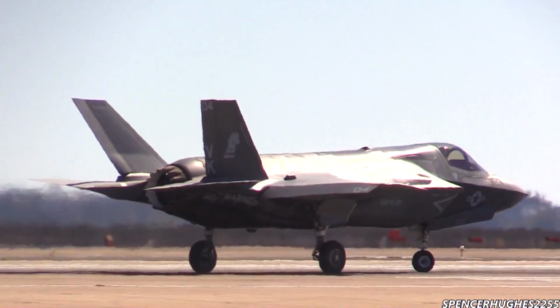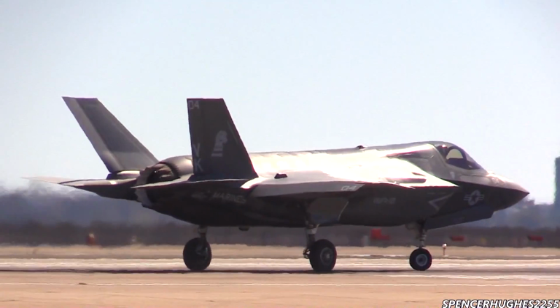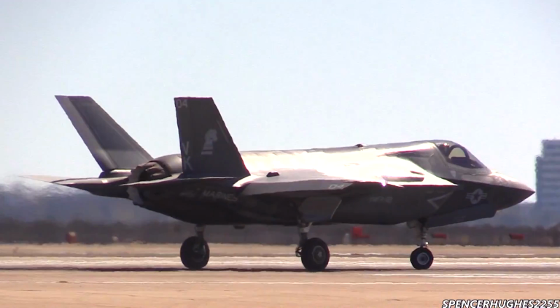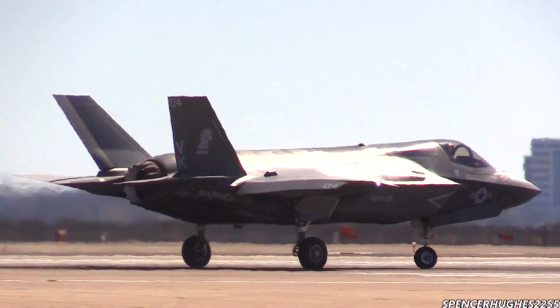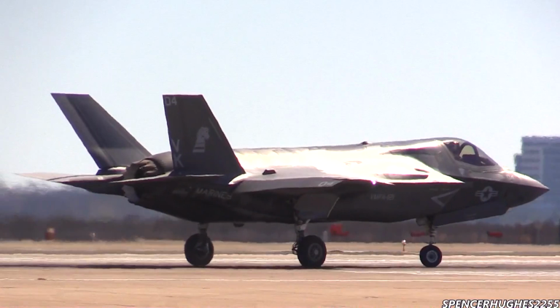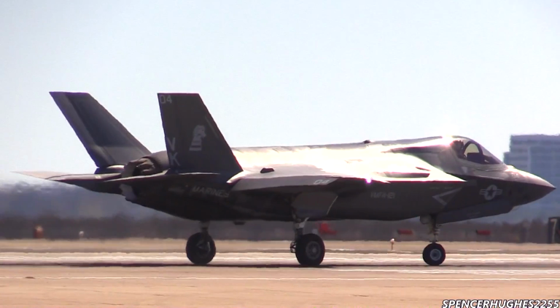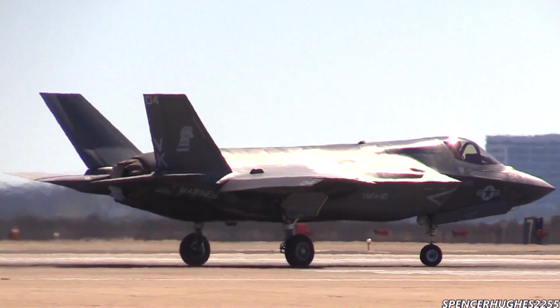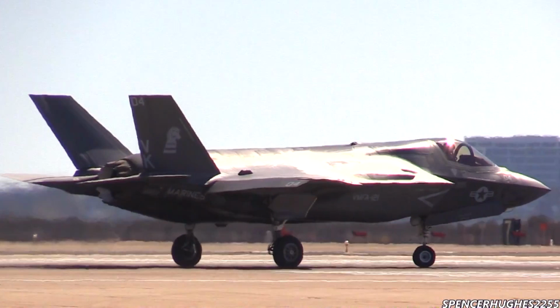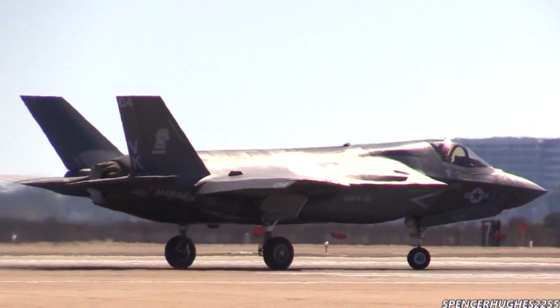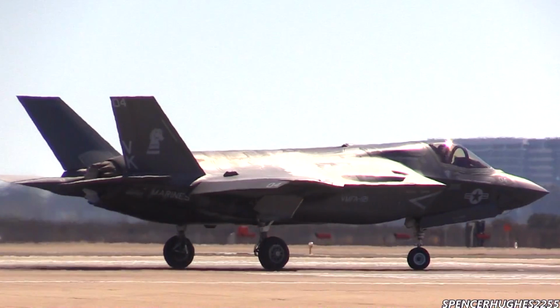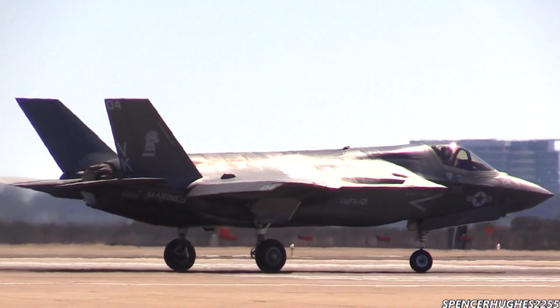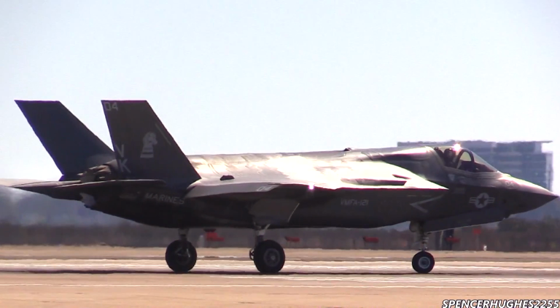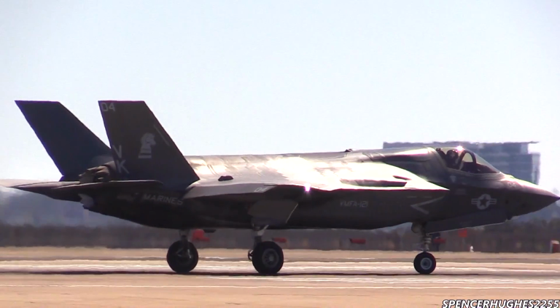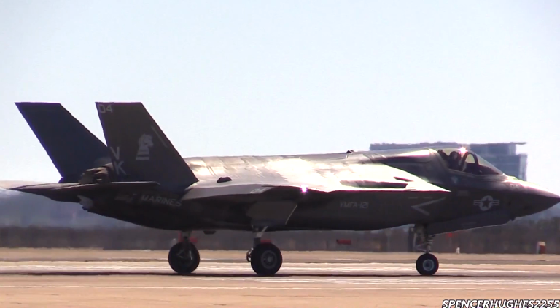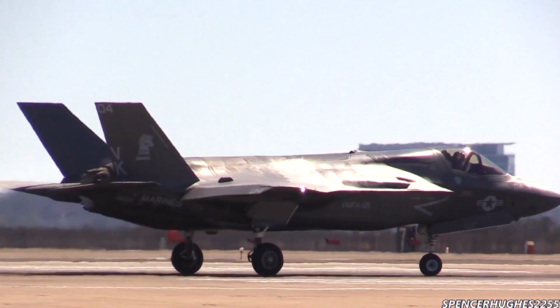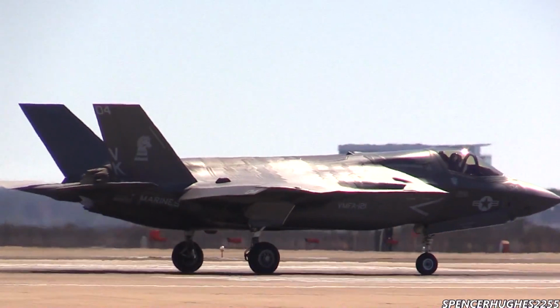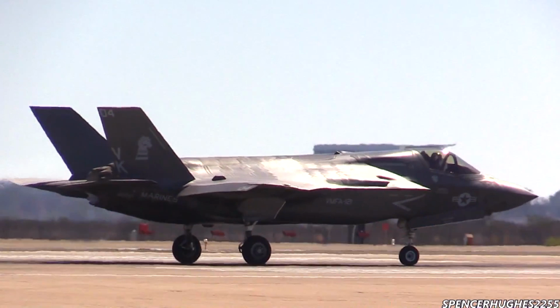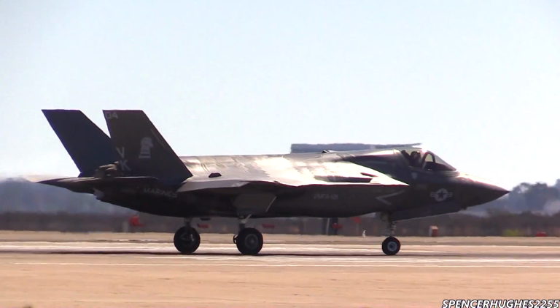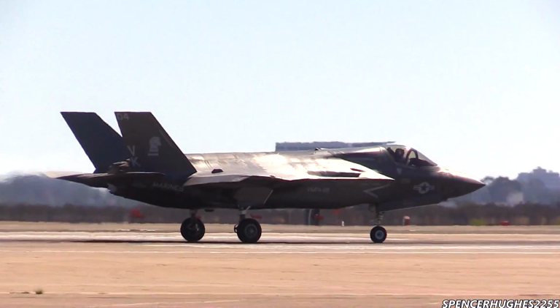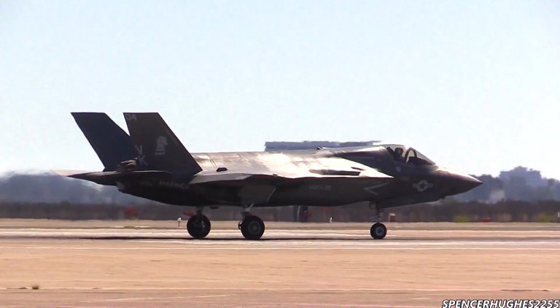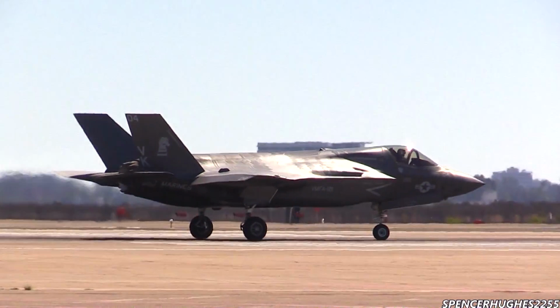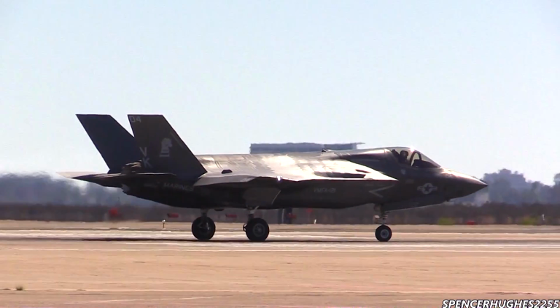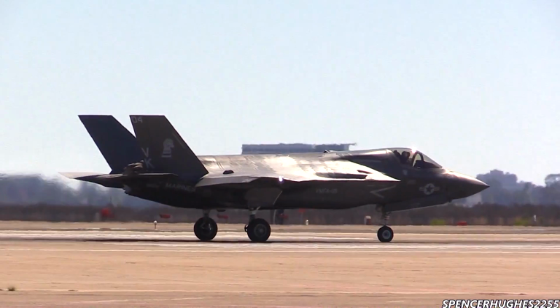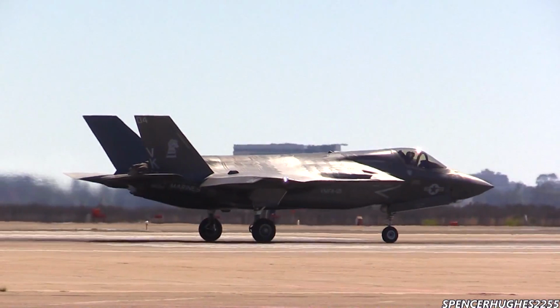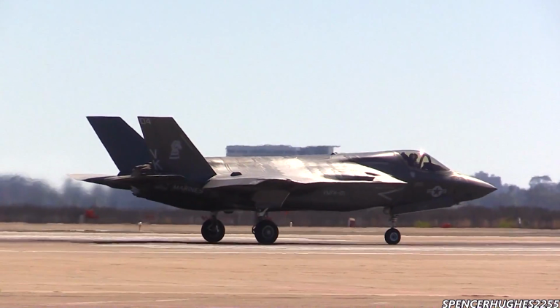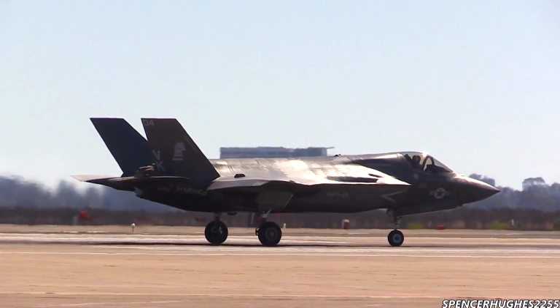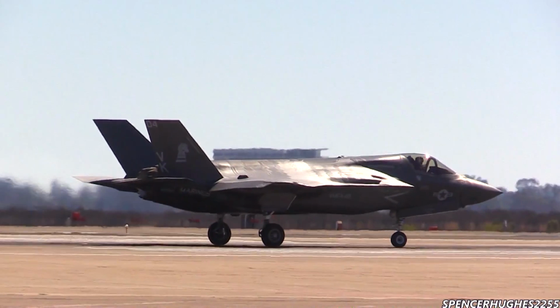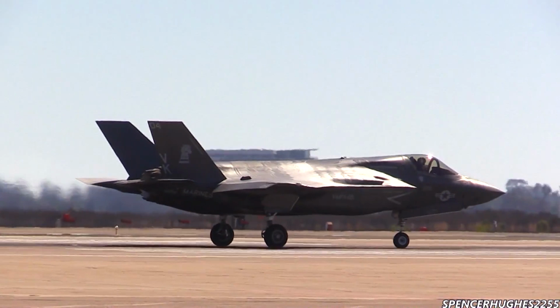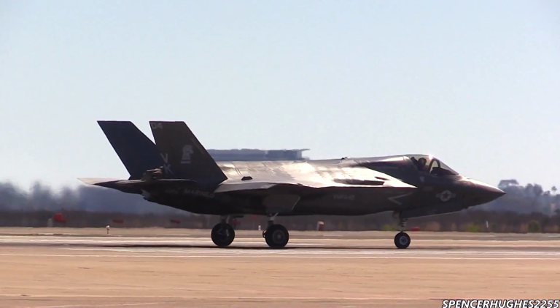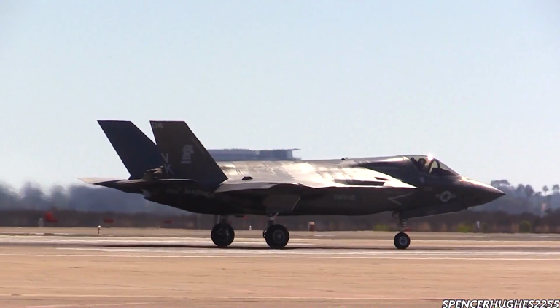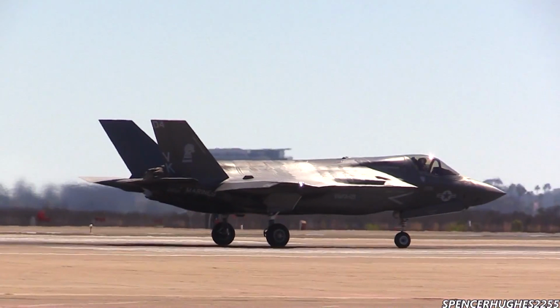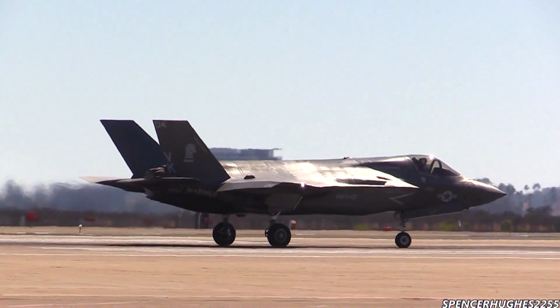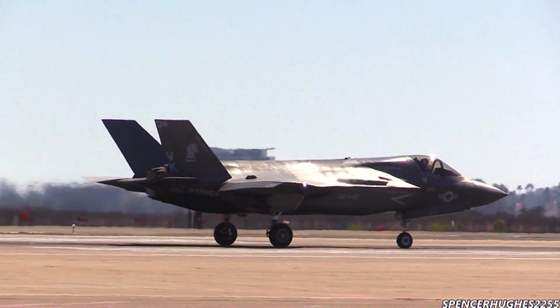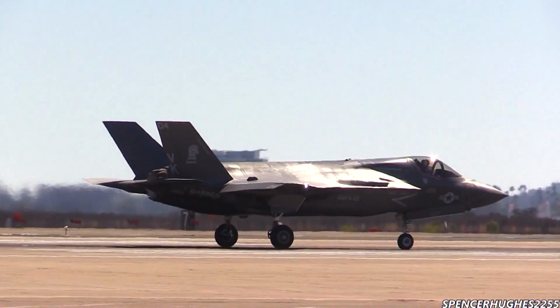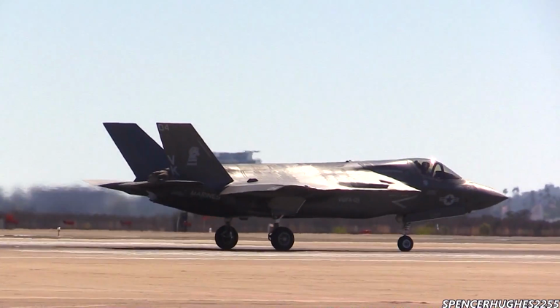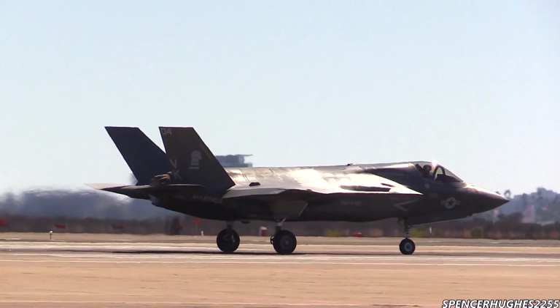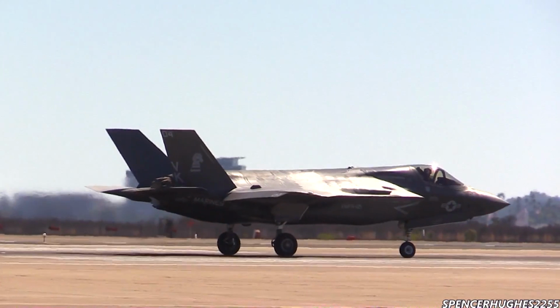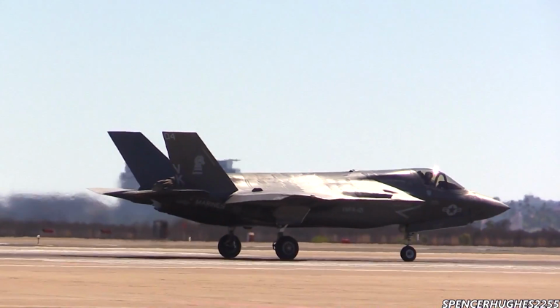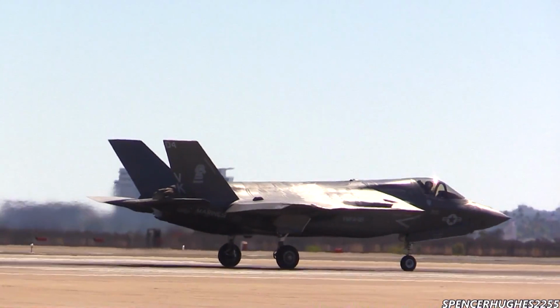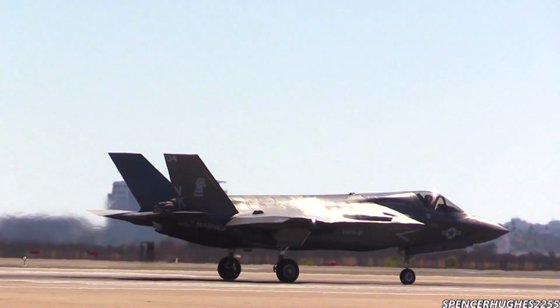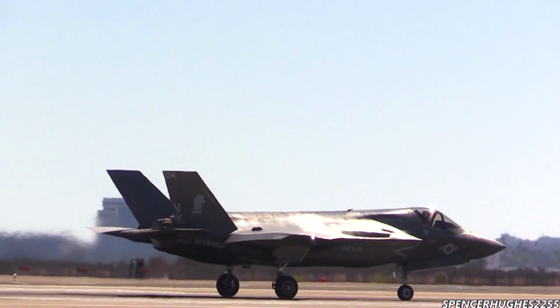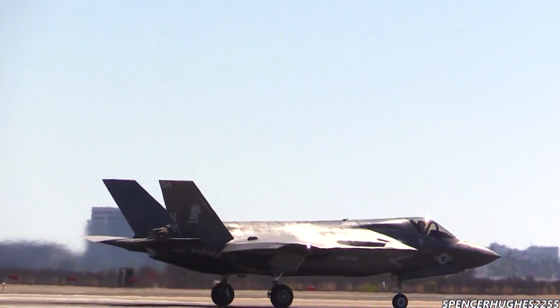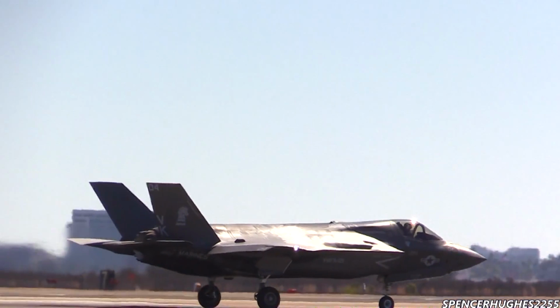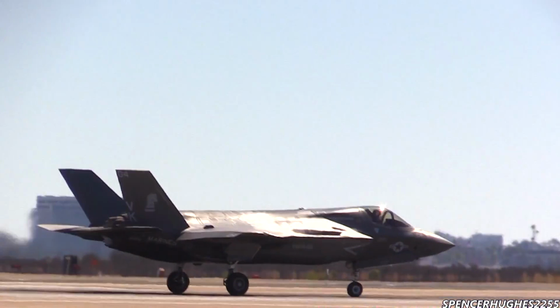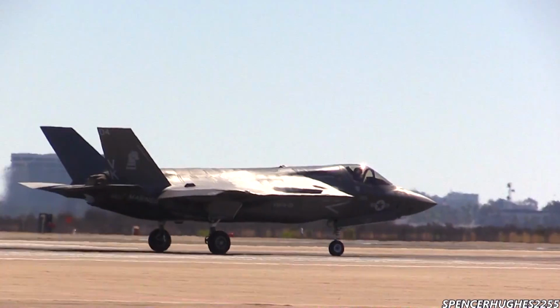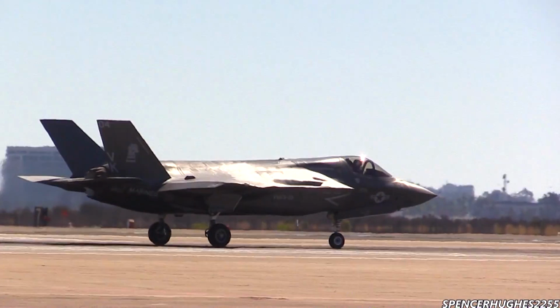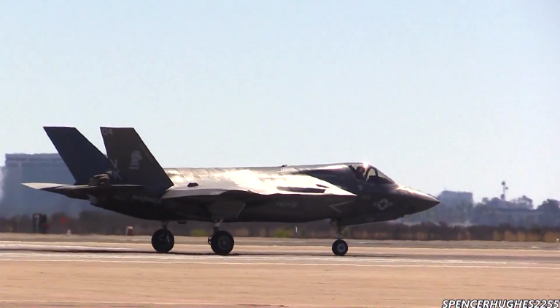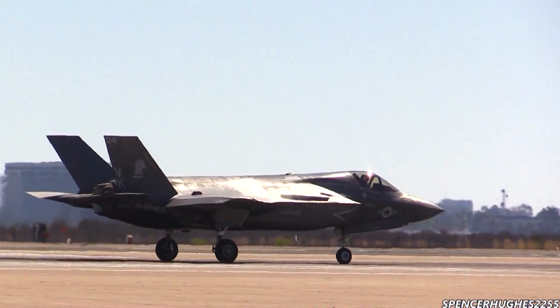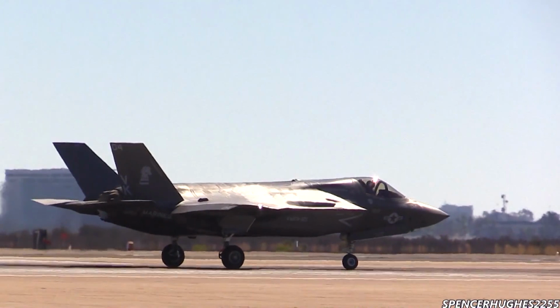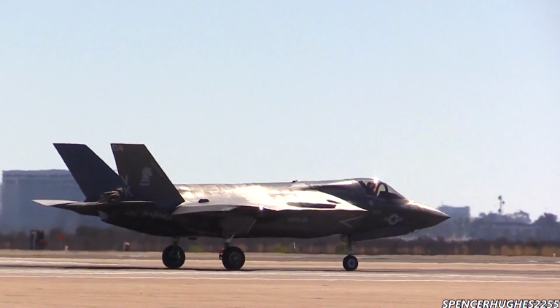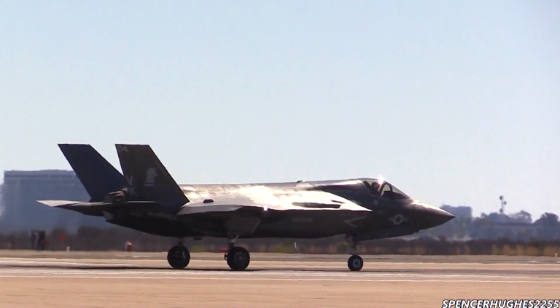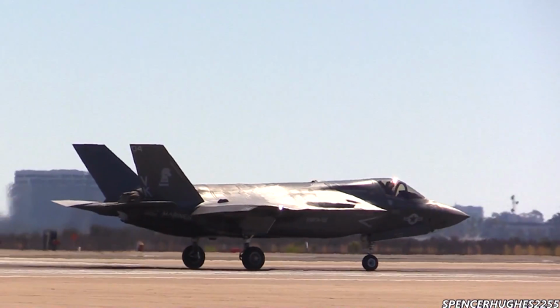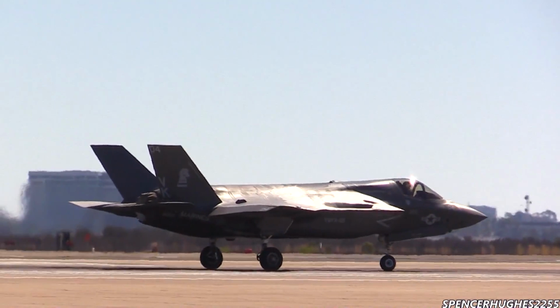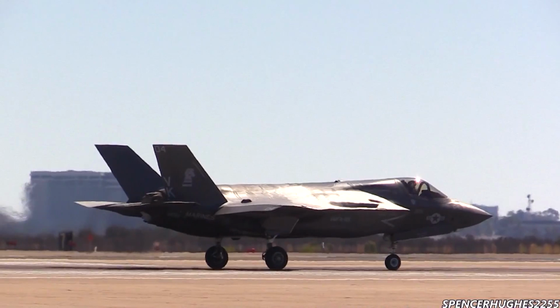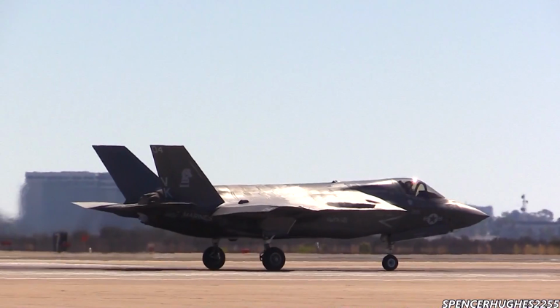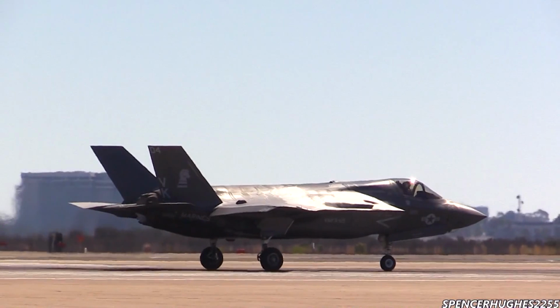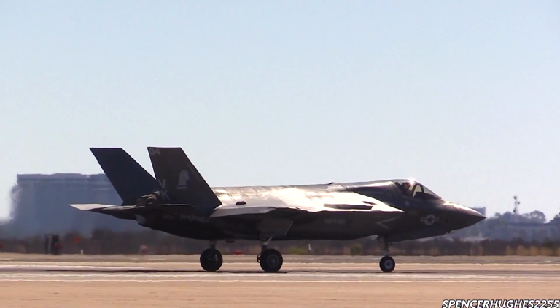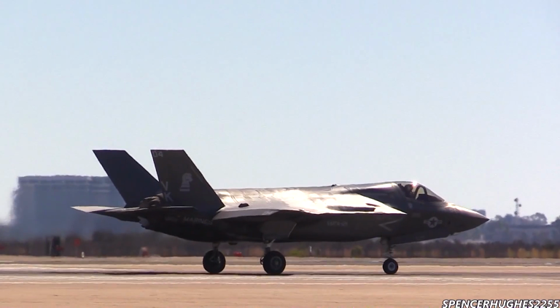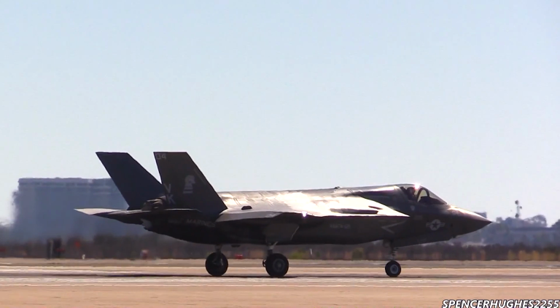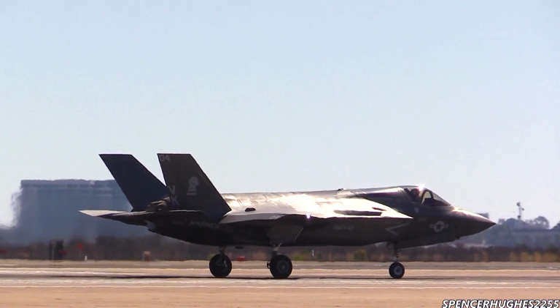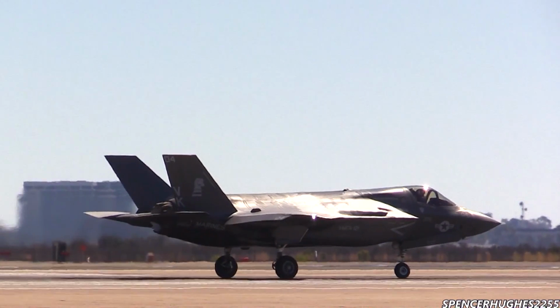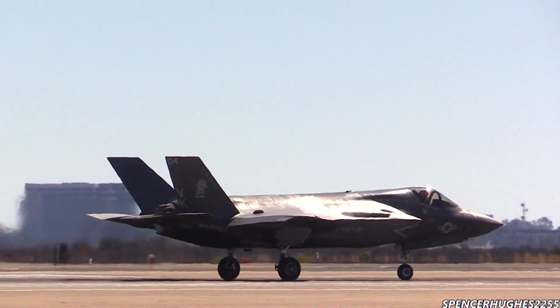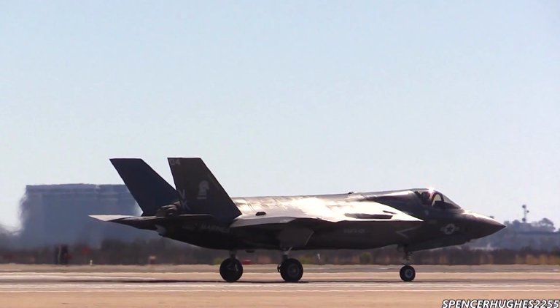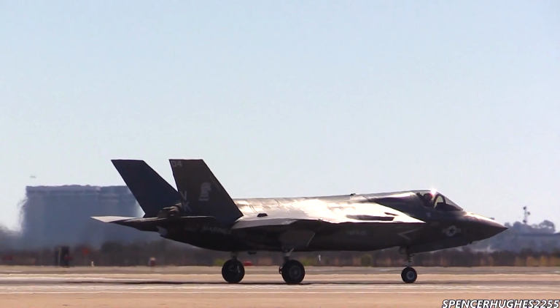Ladies and gentlemen, from the left, the F-35 Lightning II afterburner takeoff.